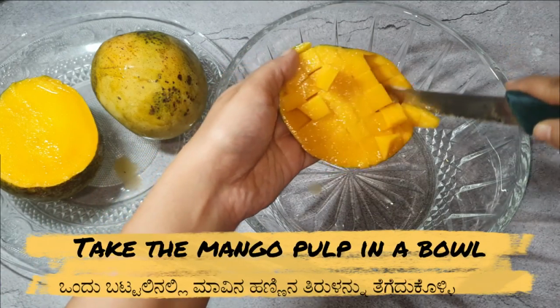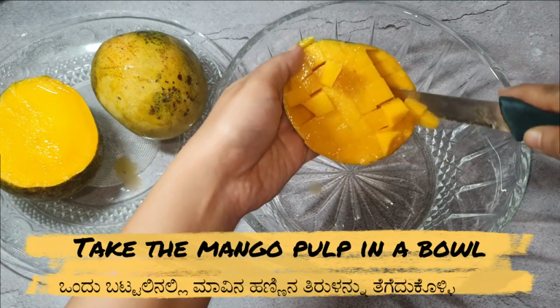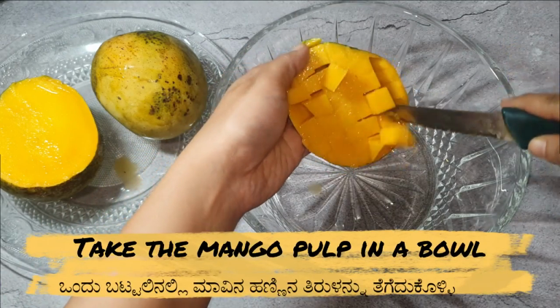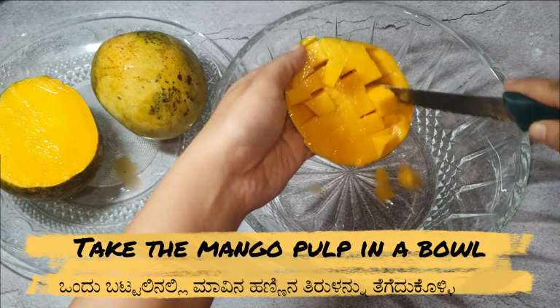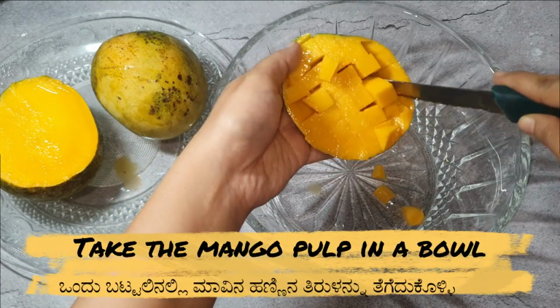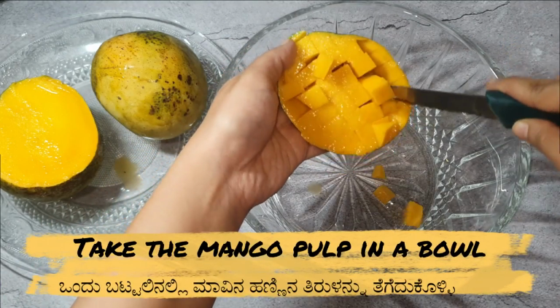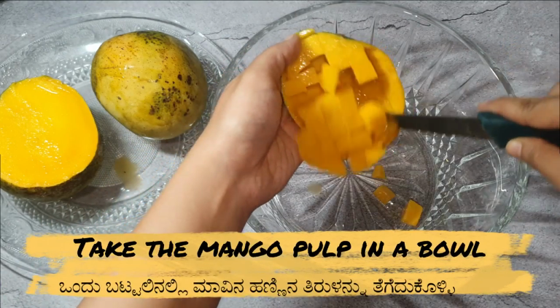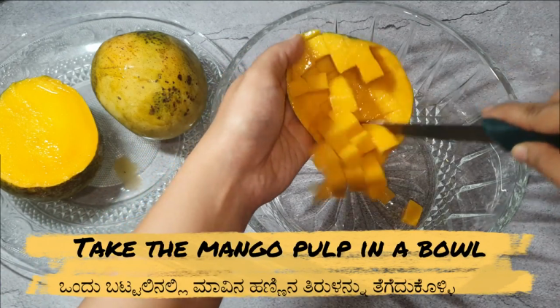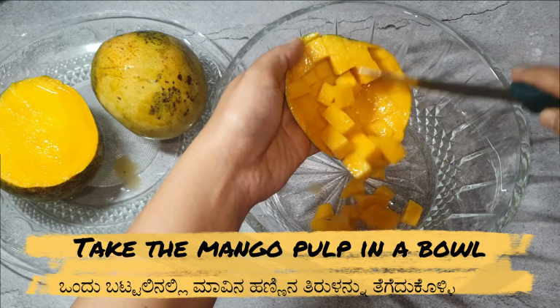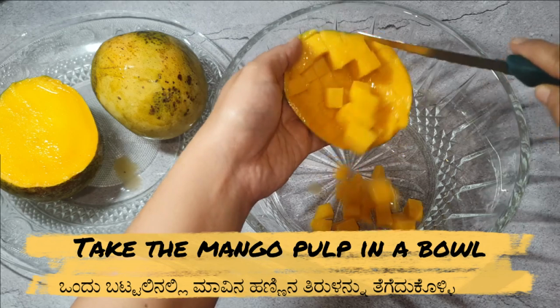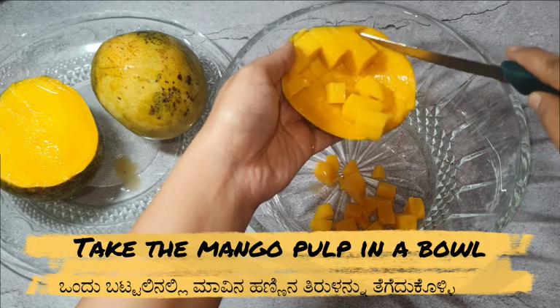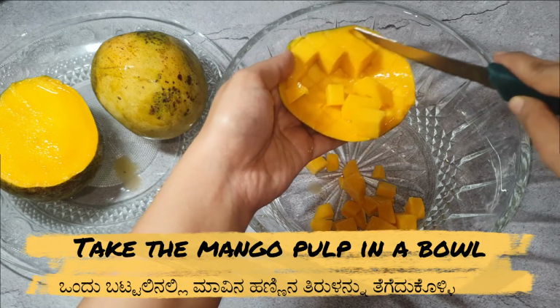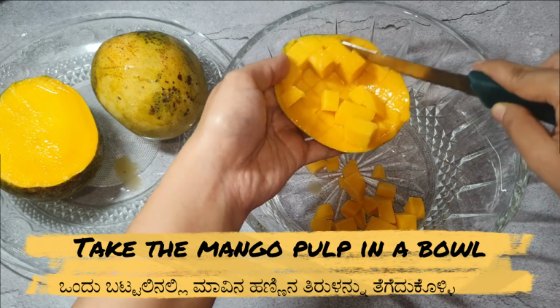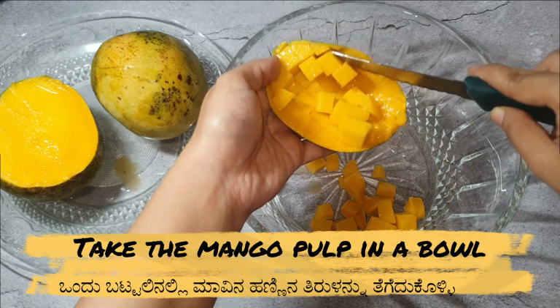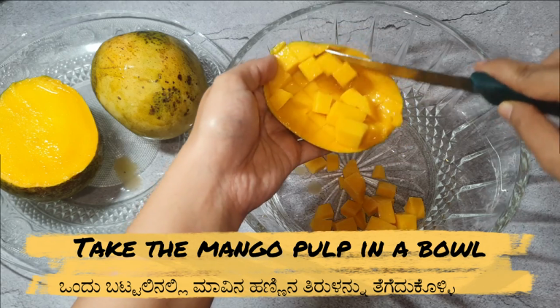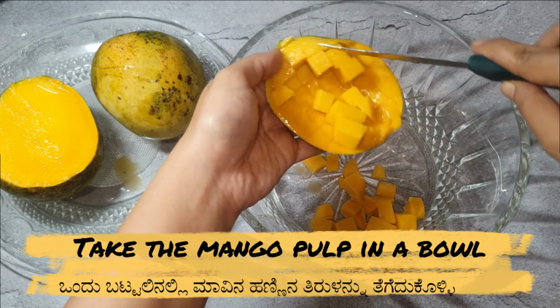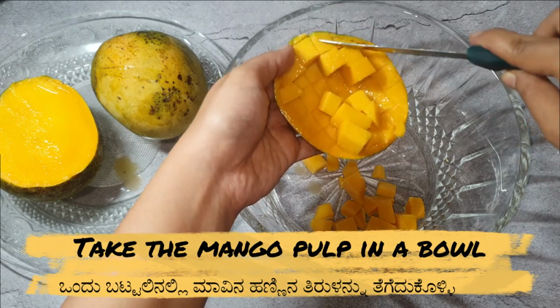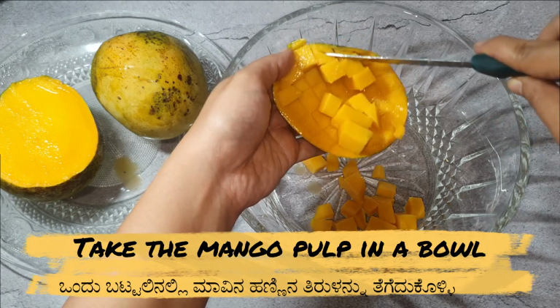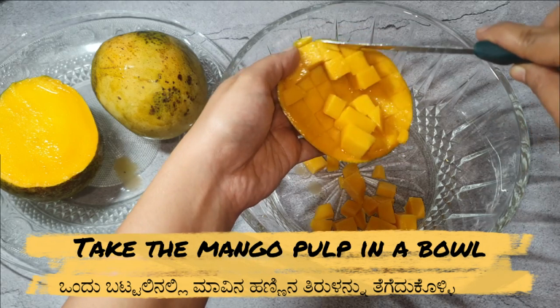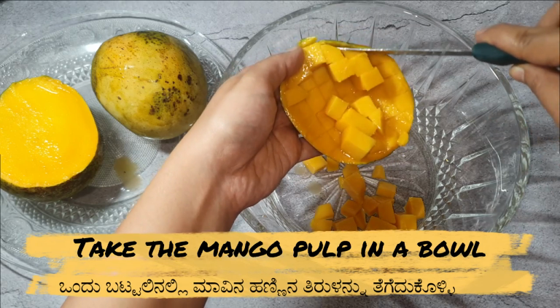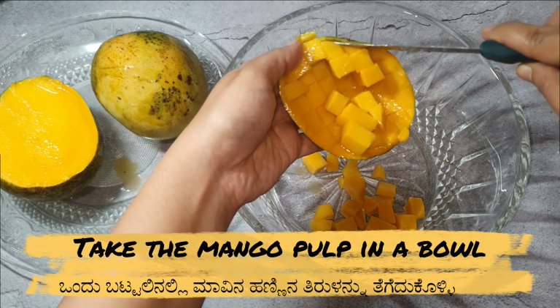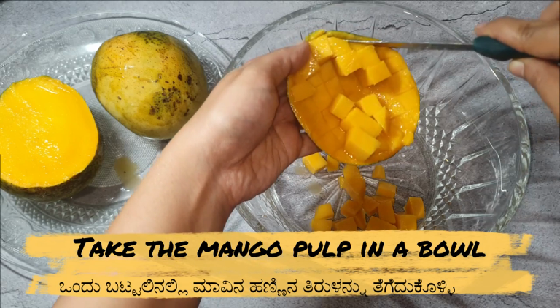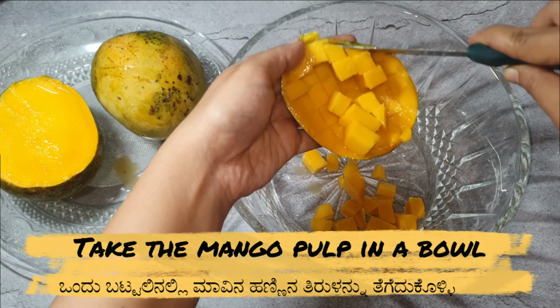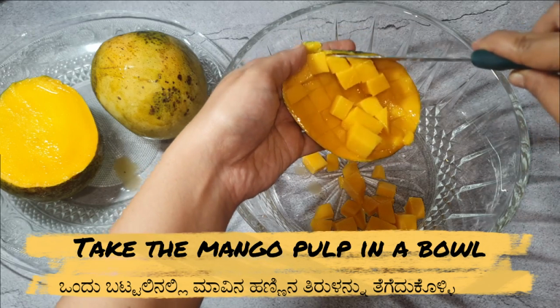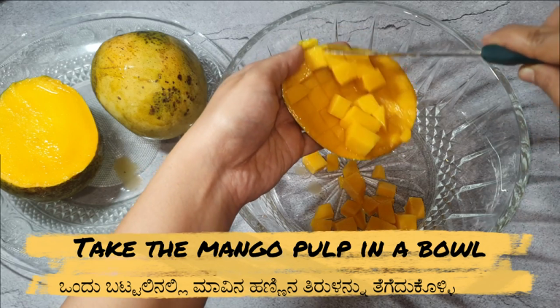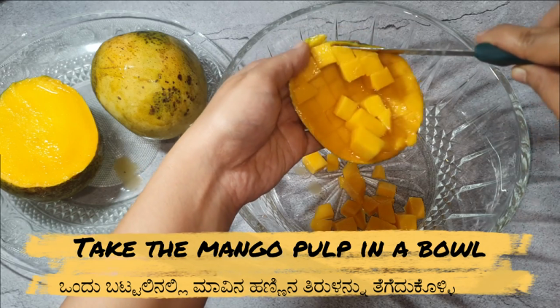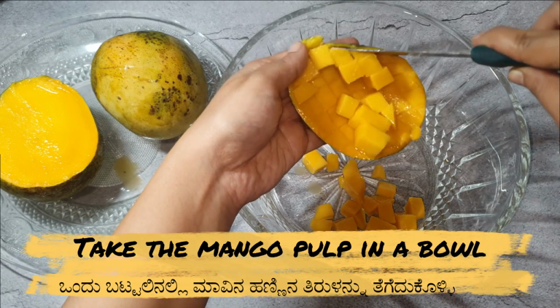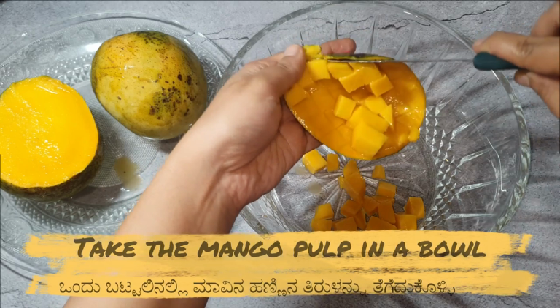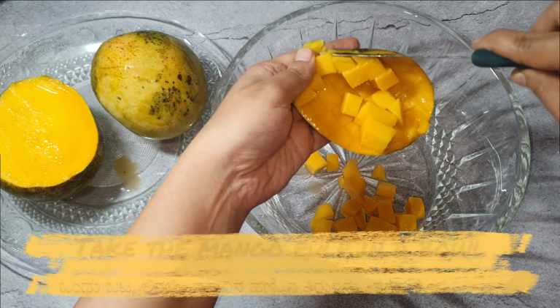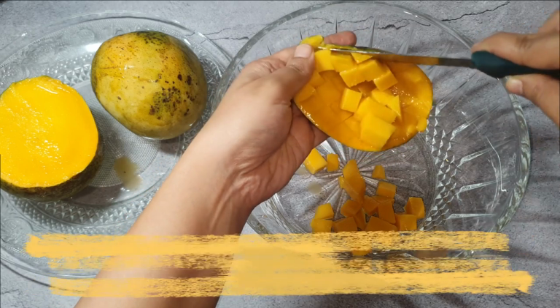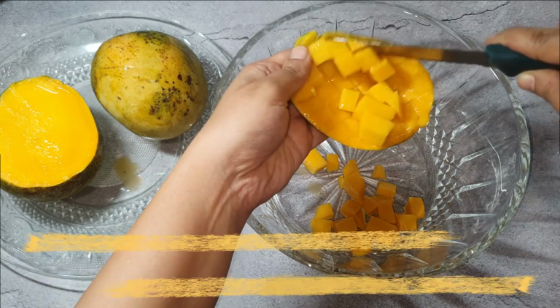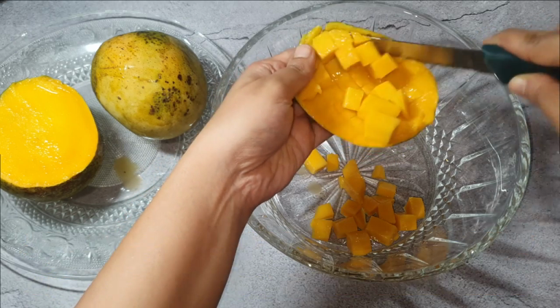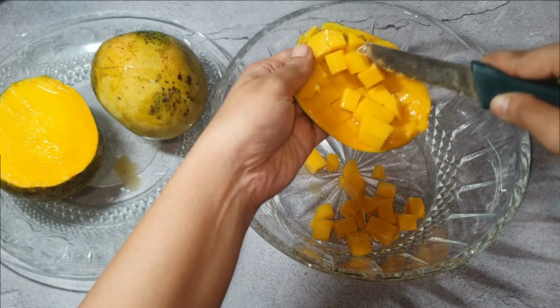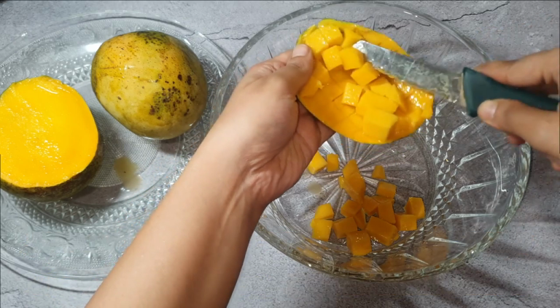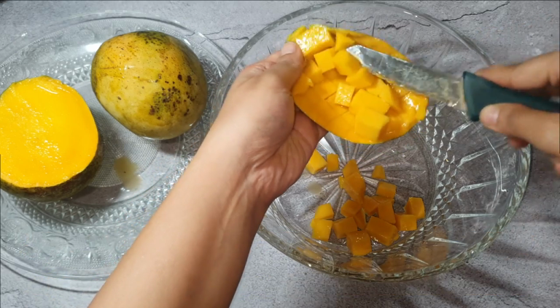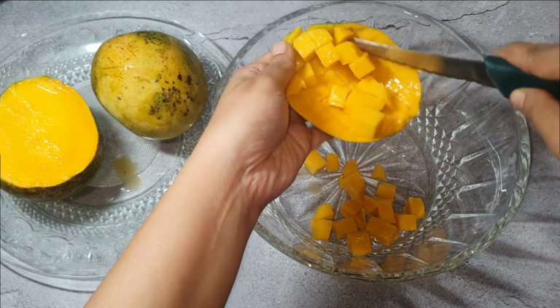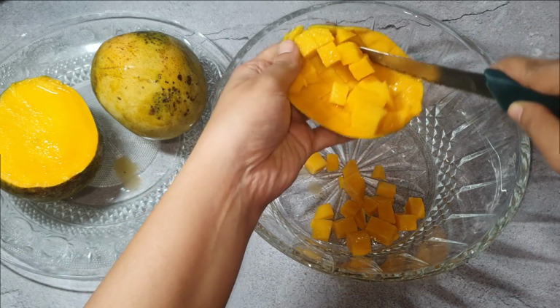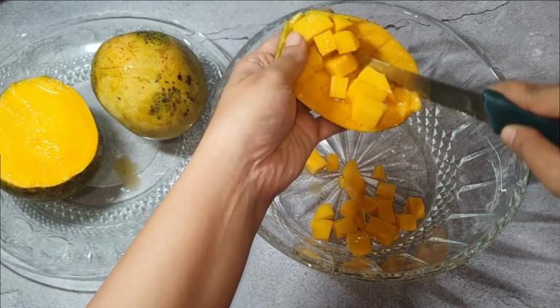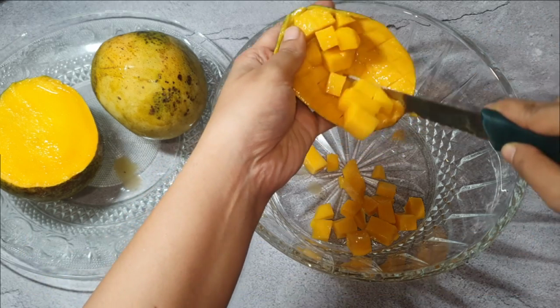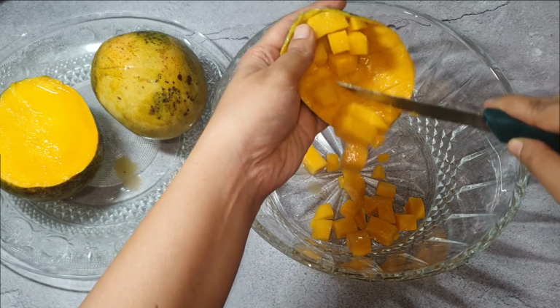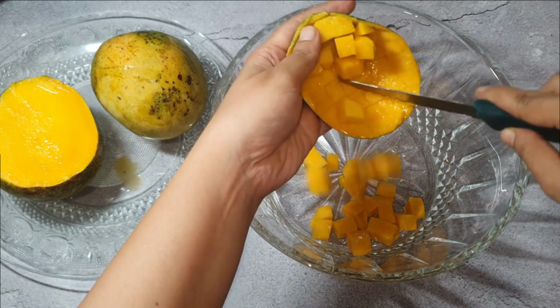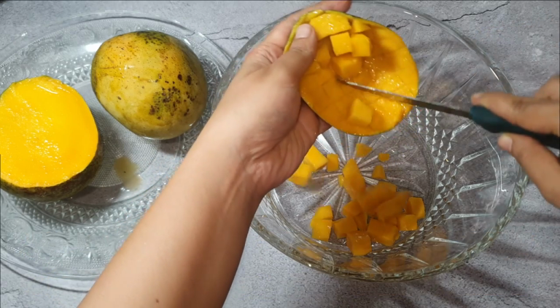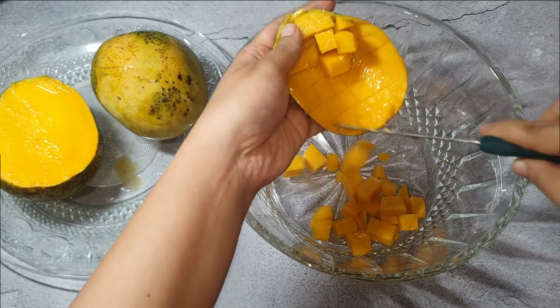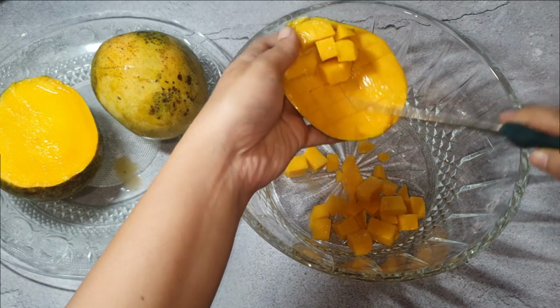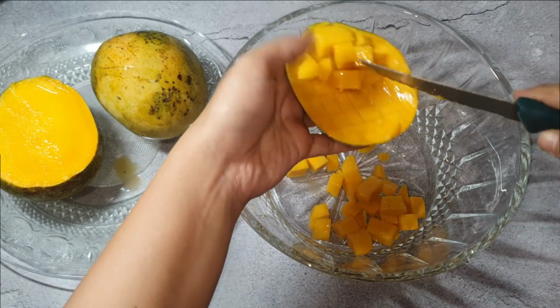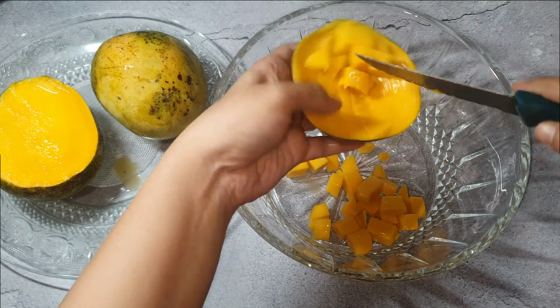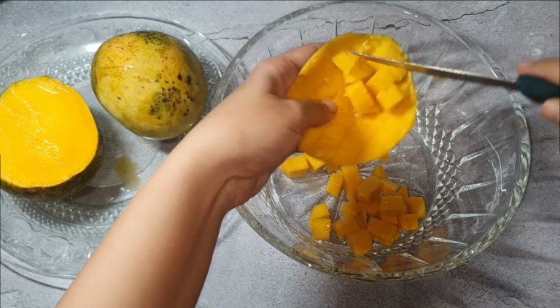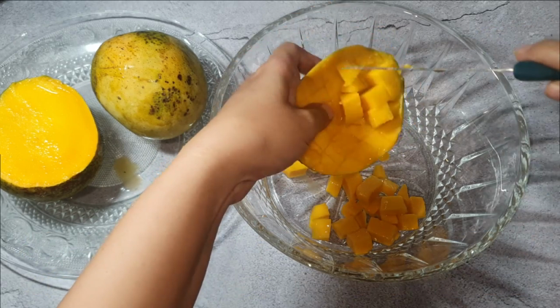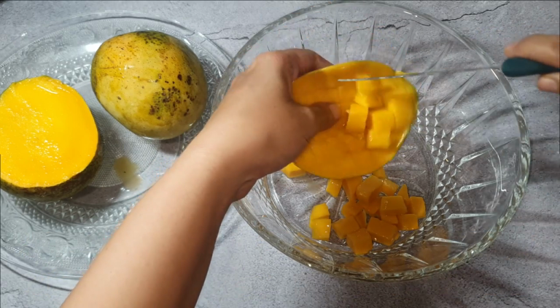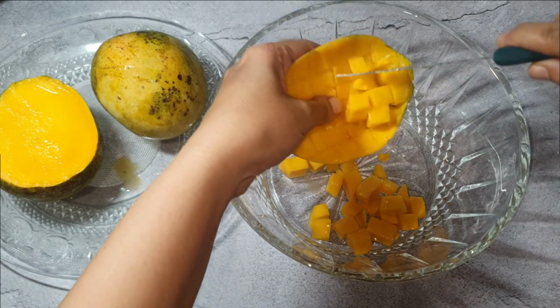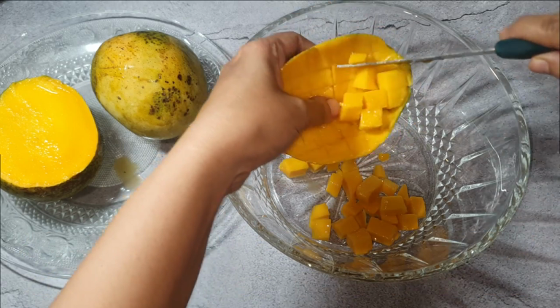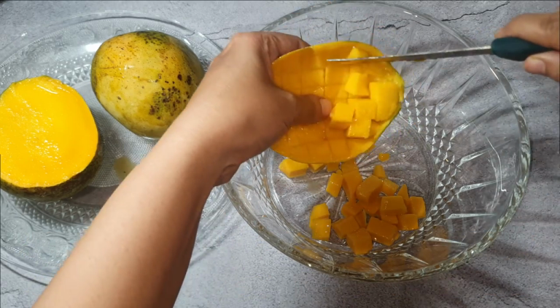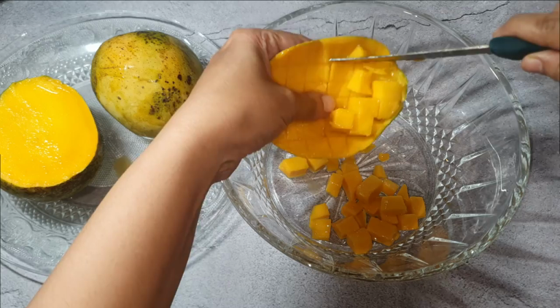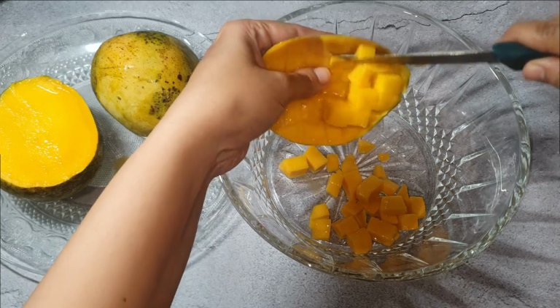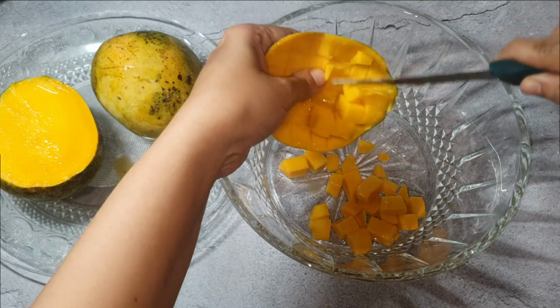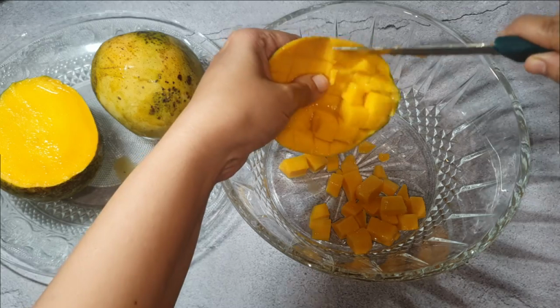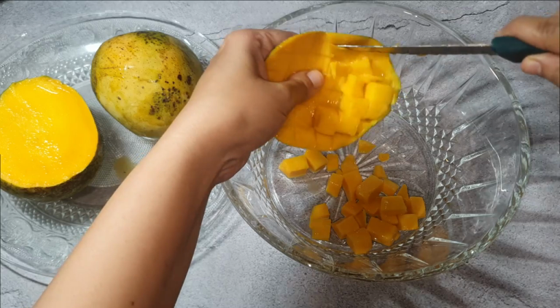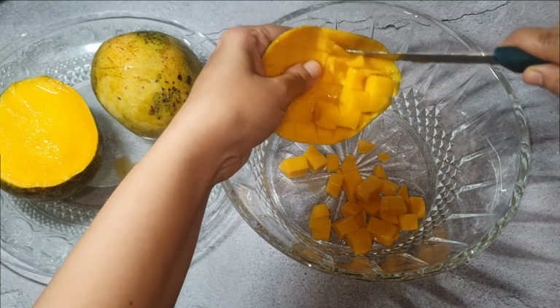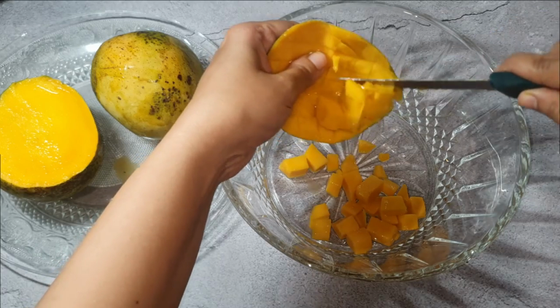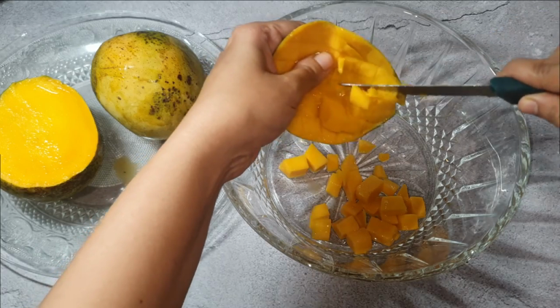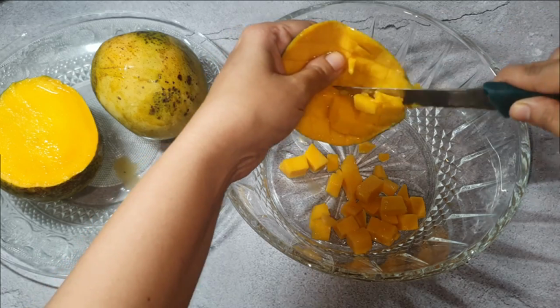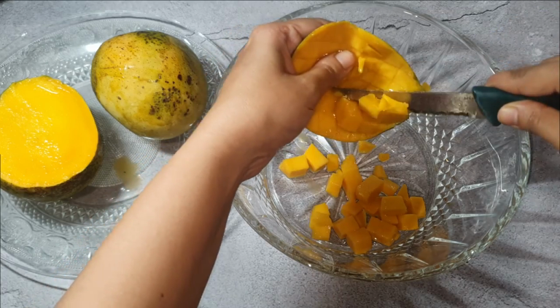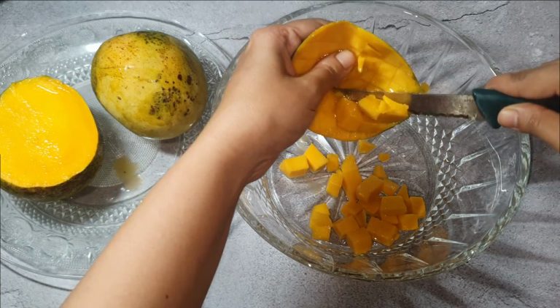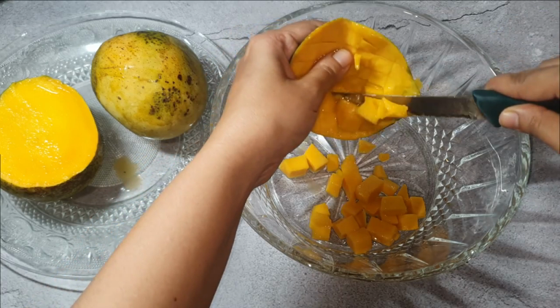Now let's take all the pulp in a mixing jar and blend it well to make it a smooth paste.